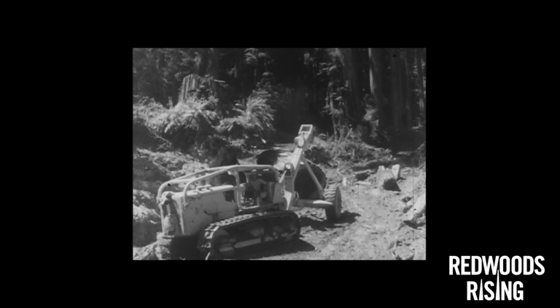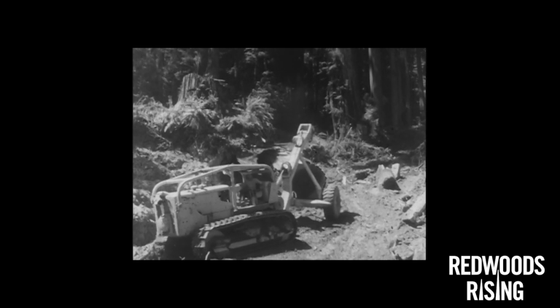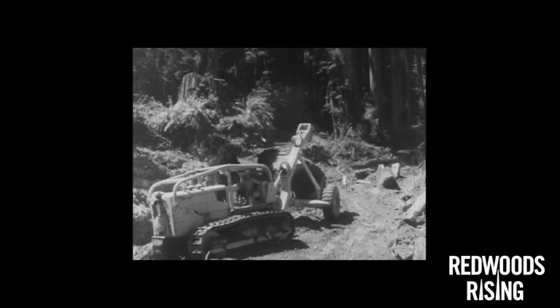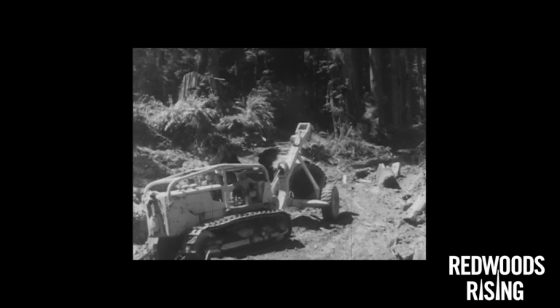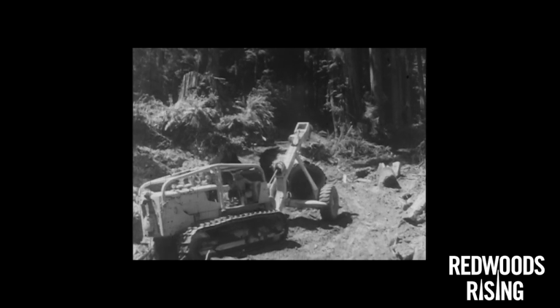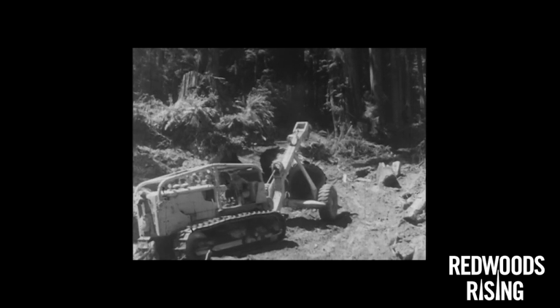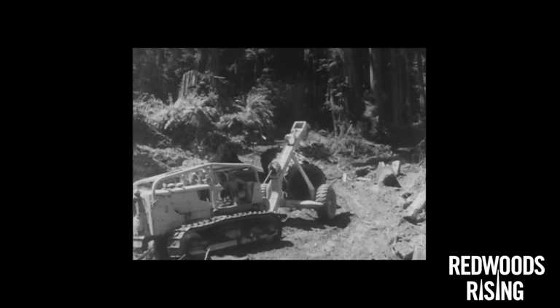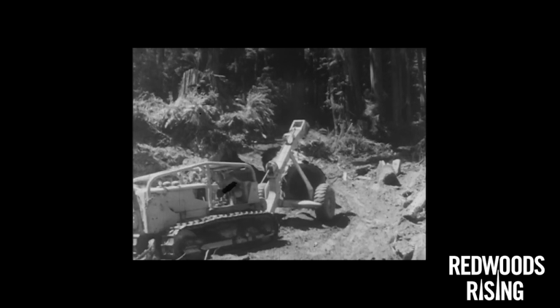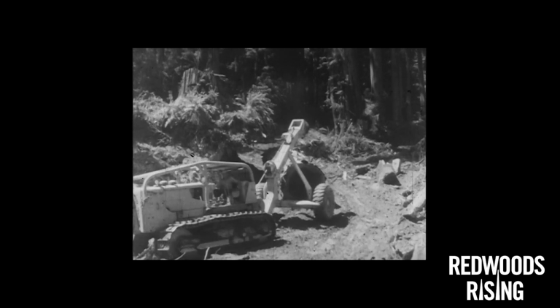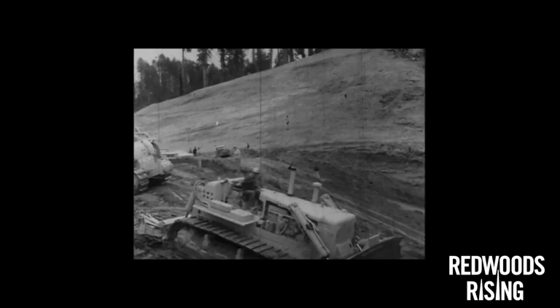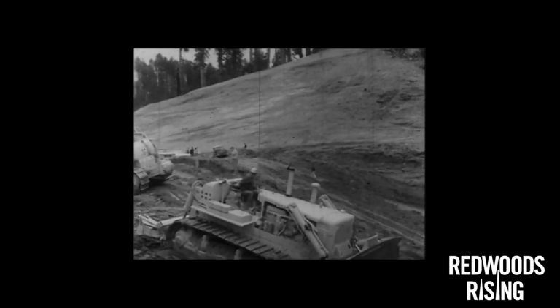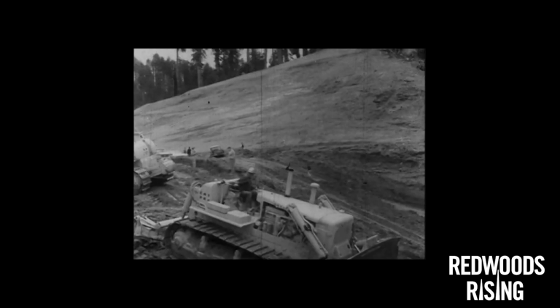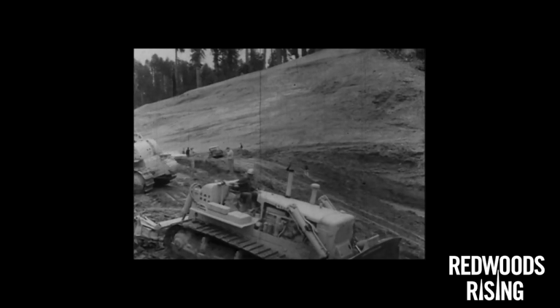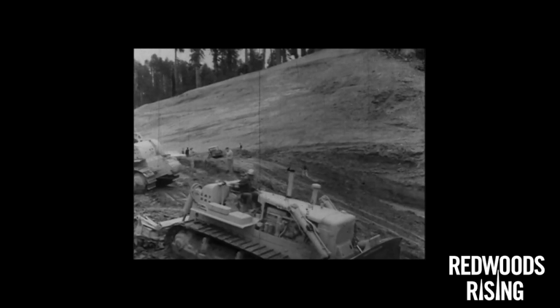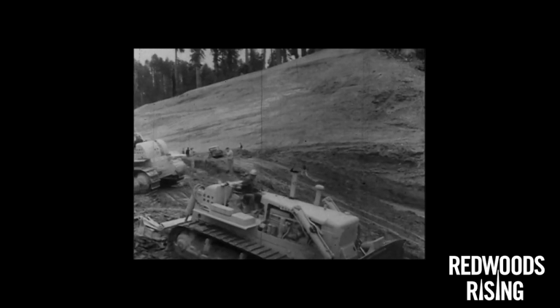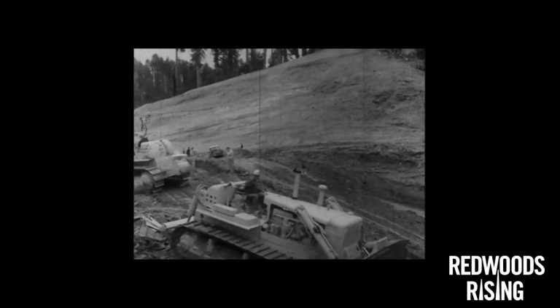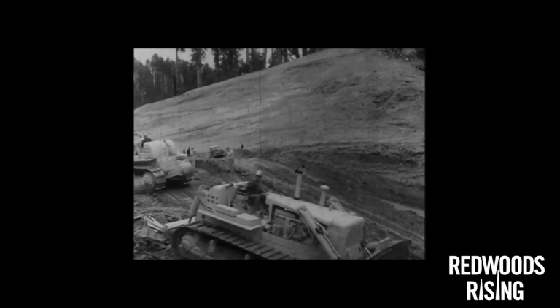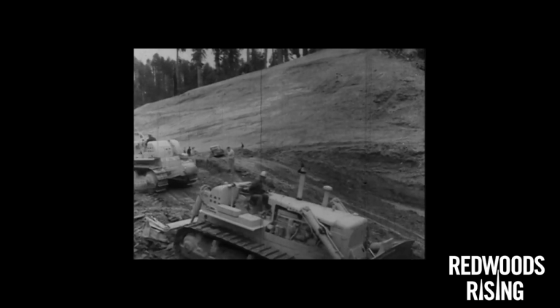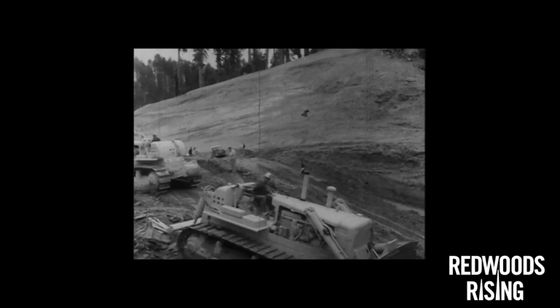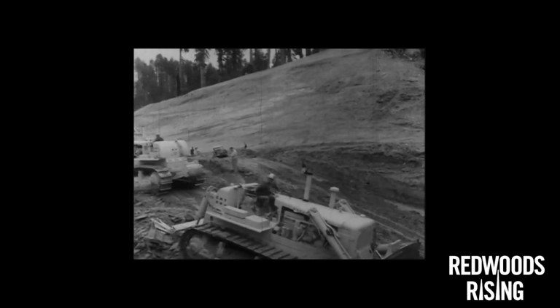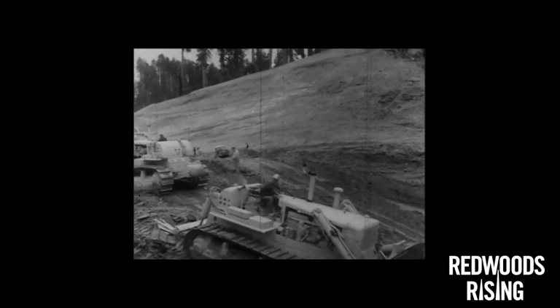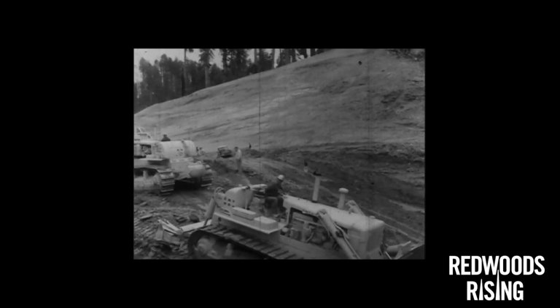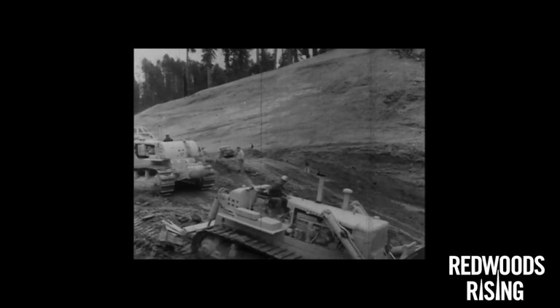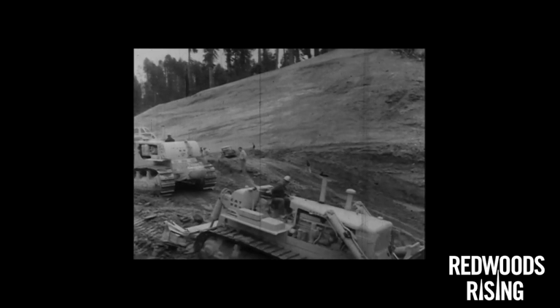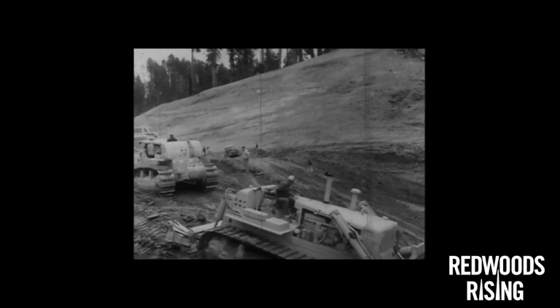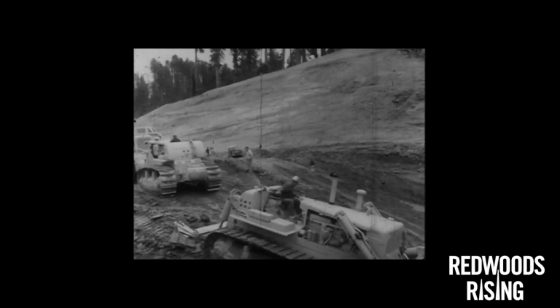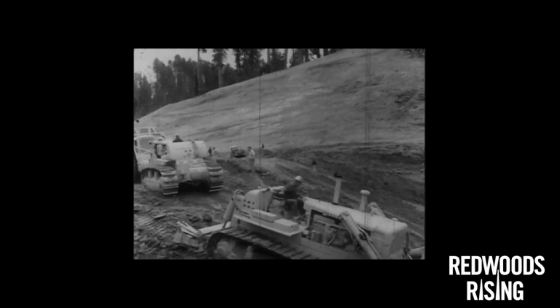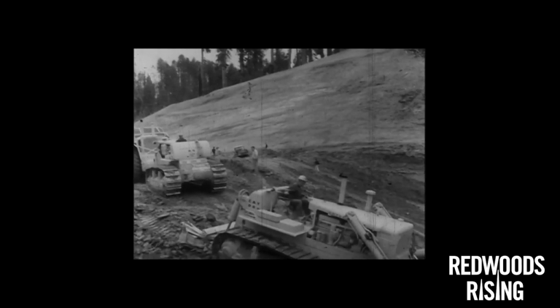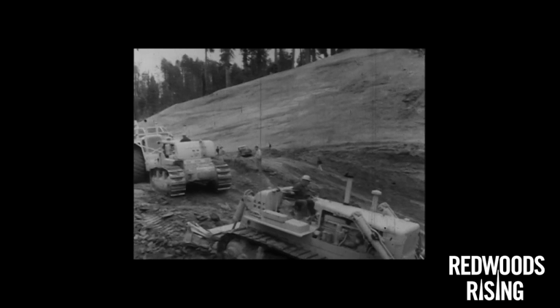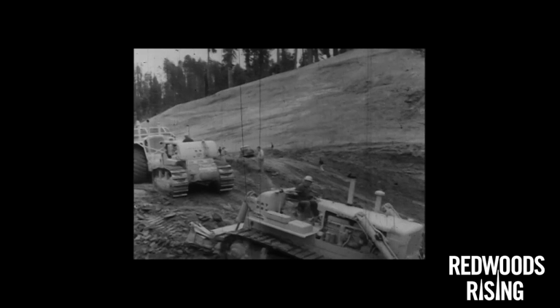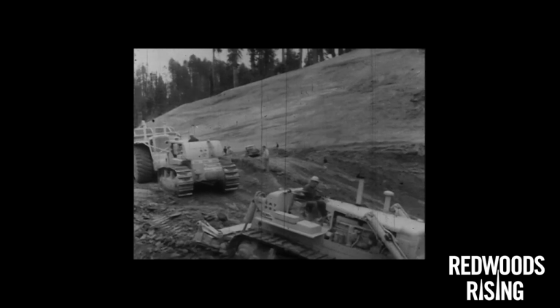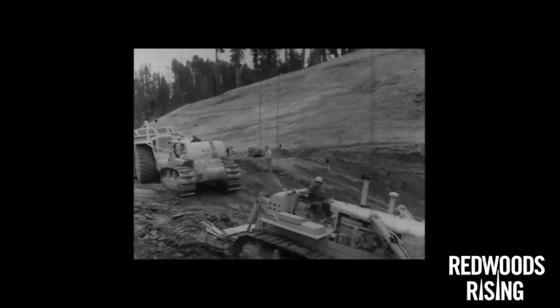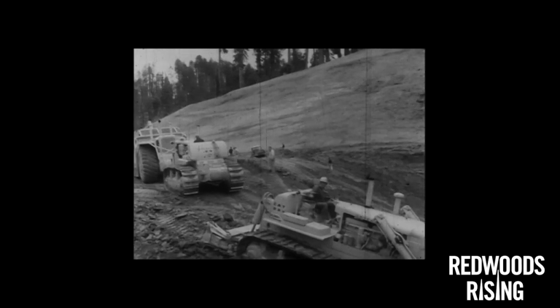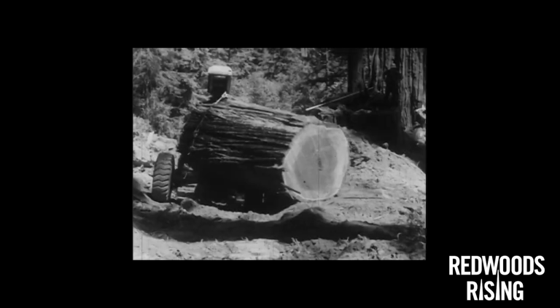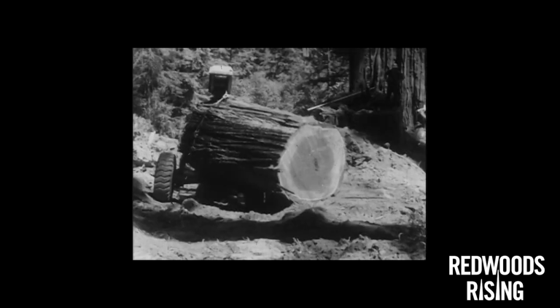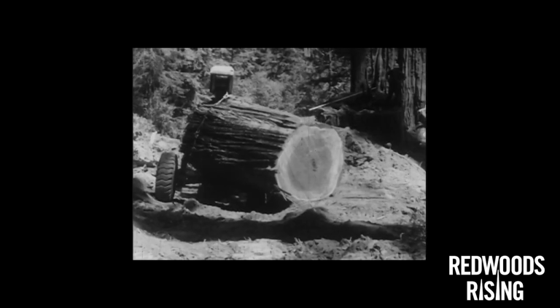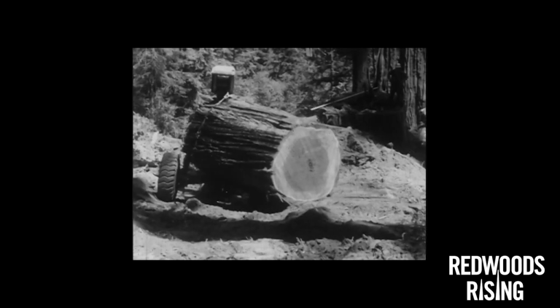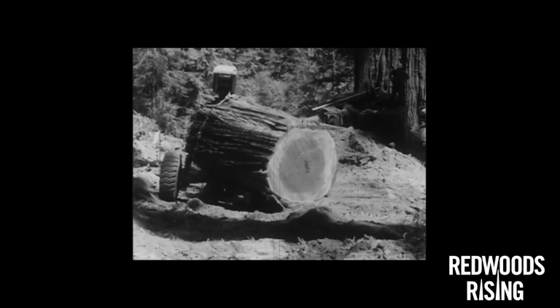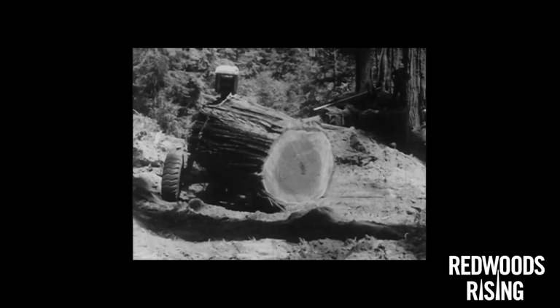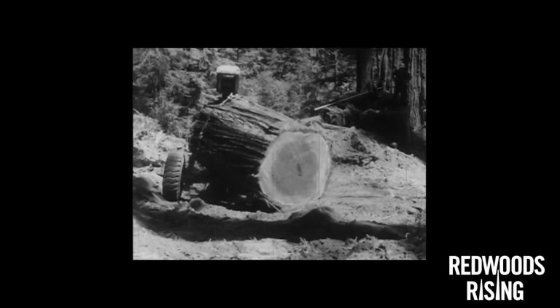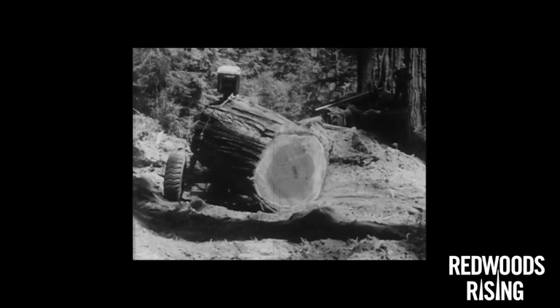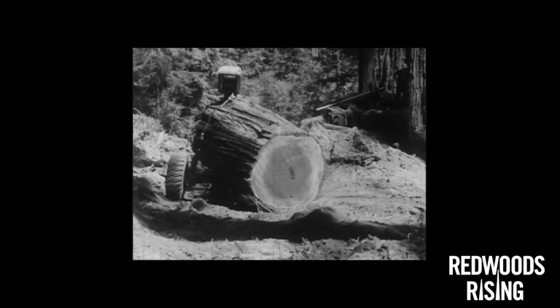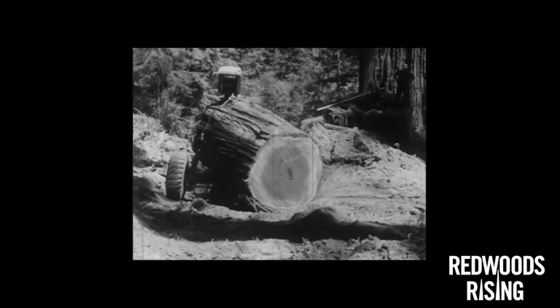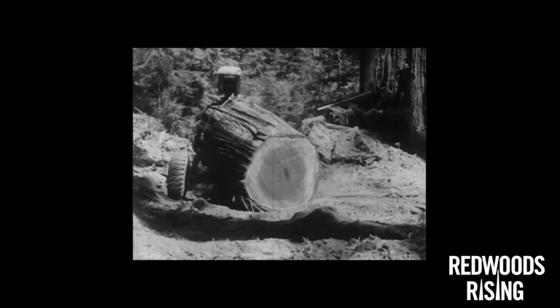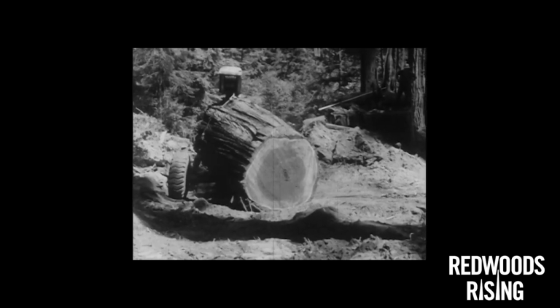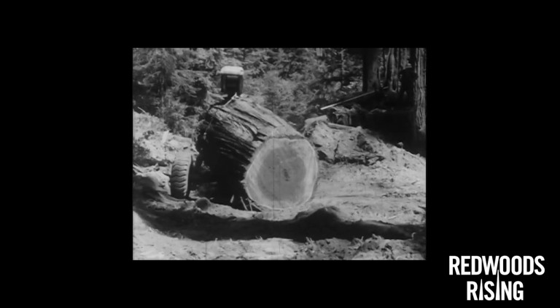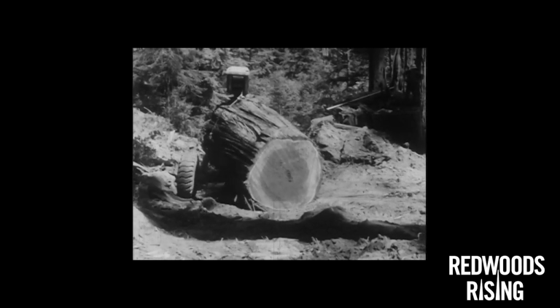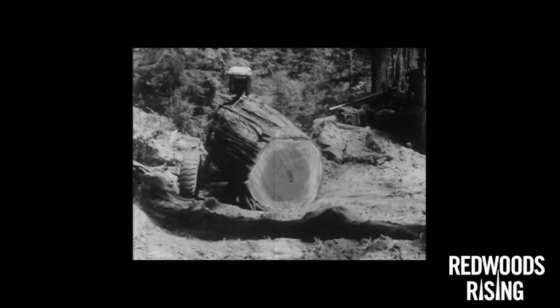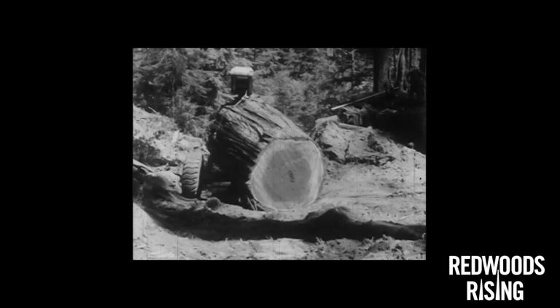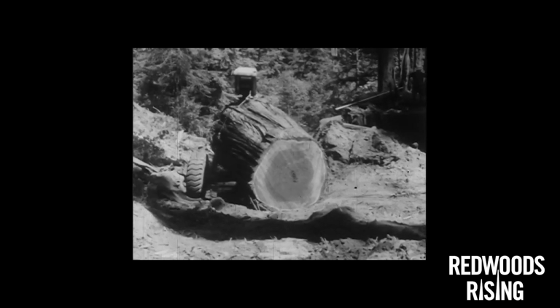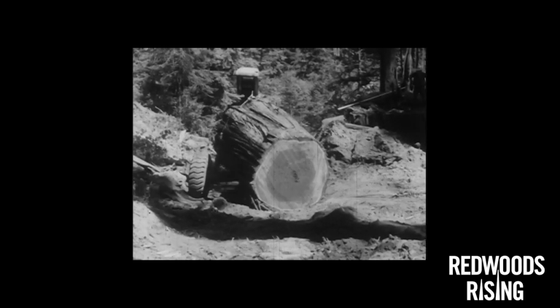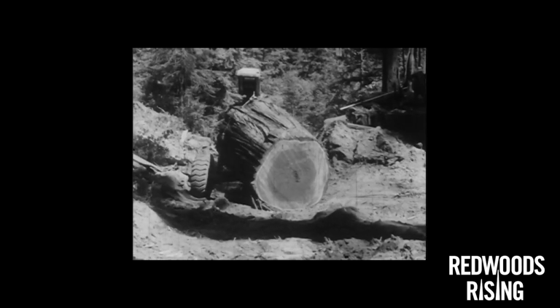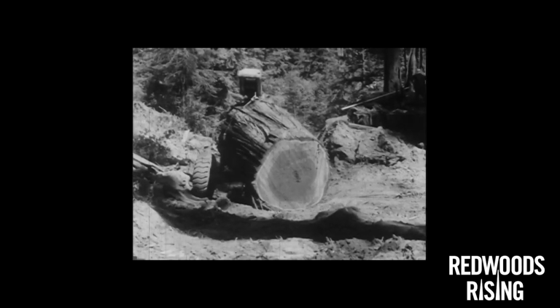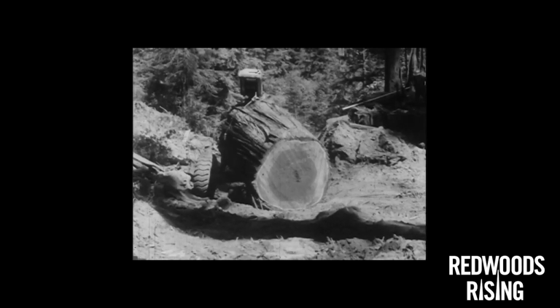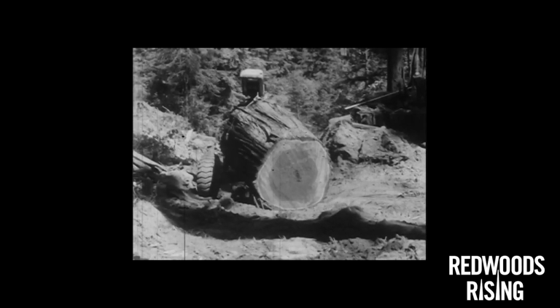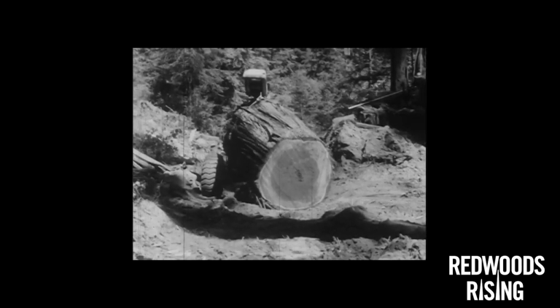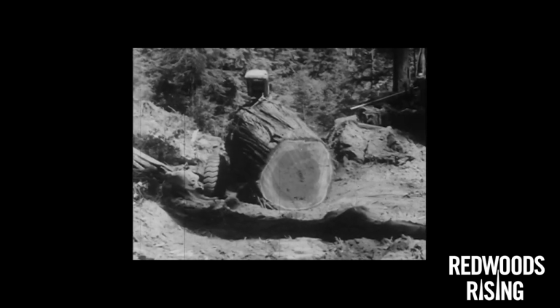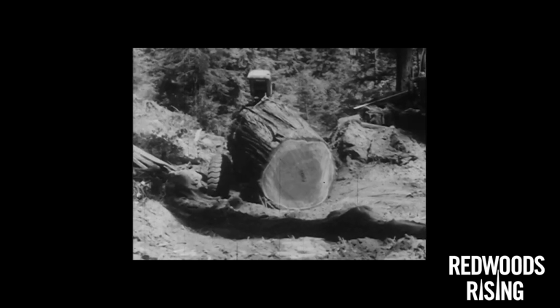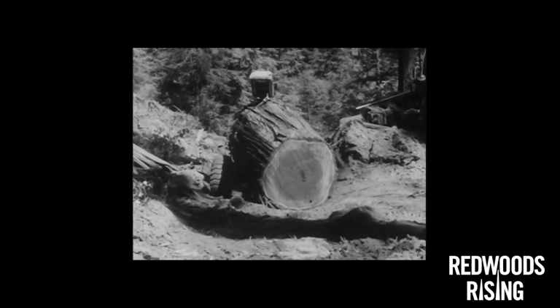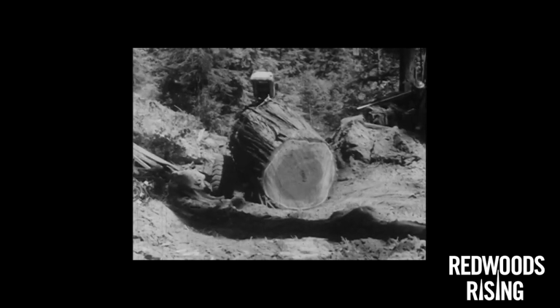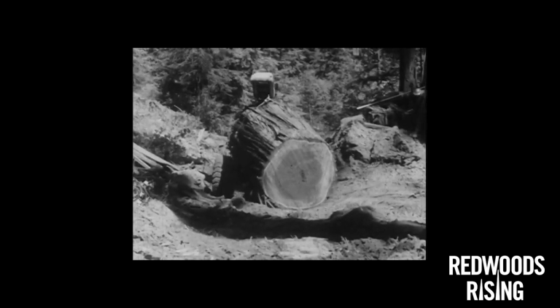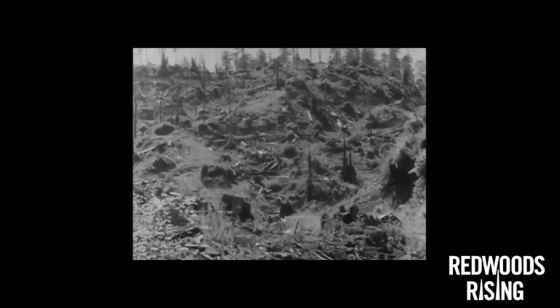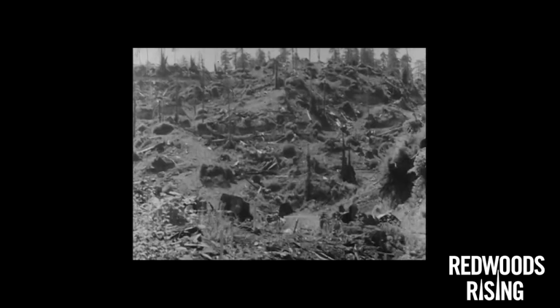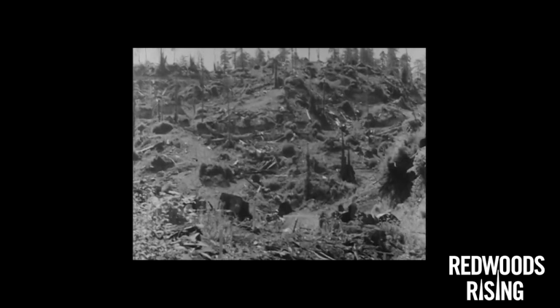This was some of the last old growth redwood logging that was done in this region. To get the tractors through the creeks, they just filled them in with dirt.